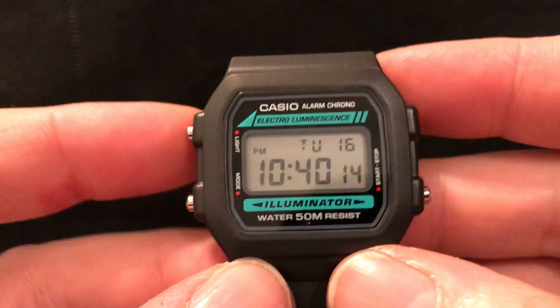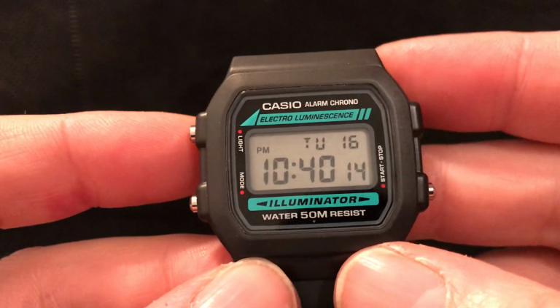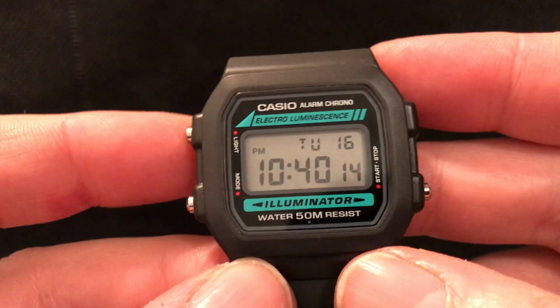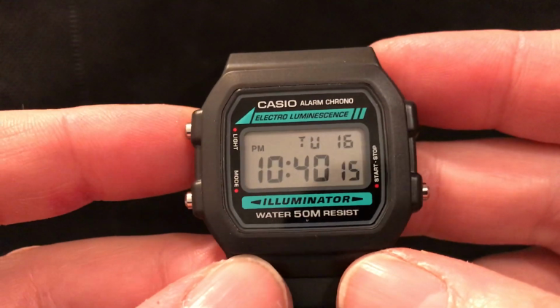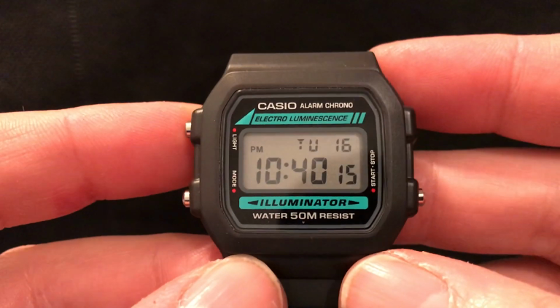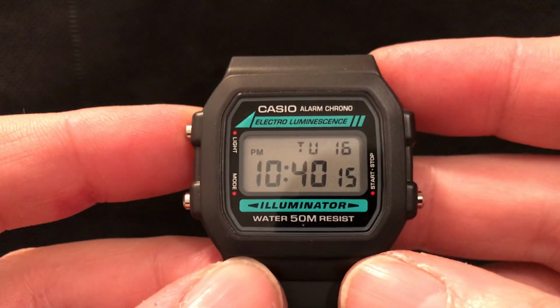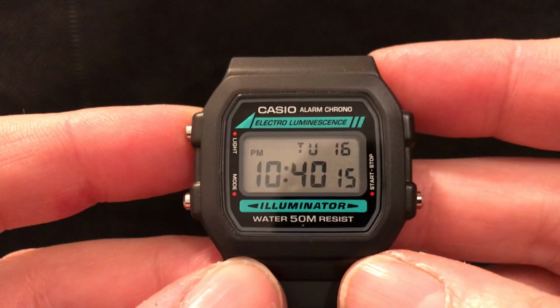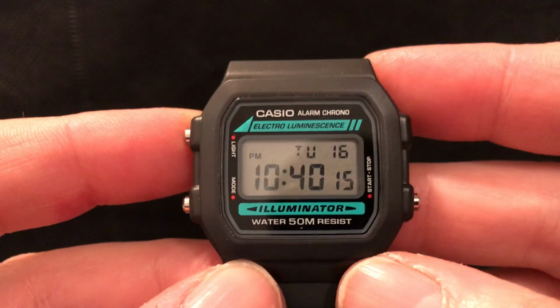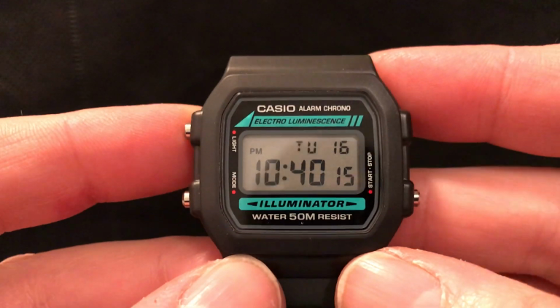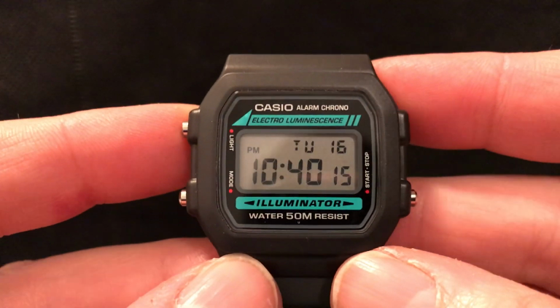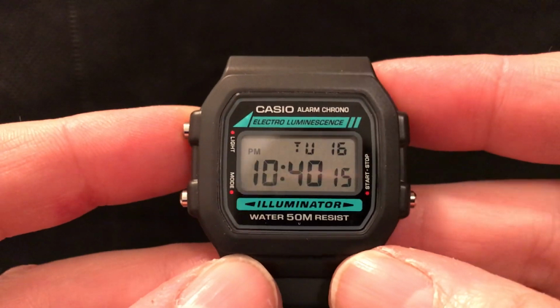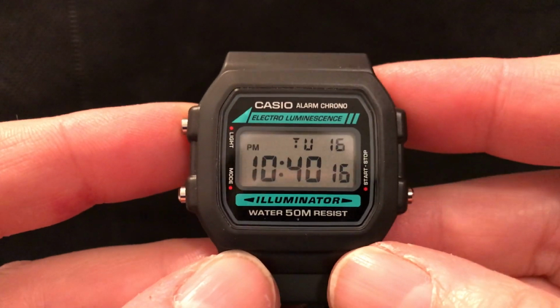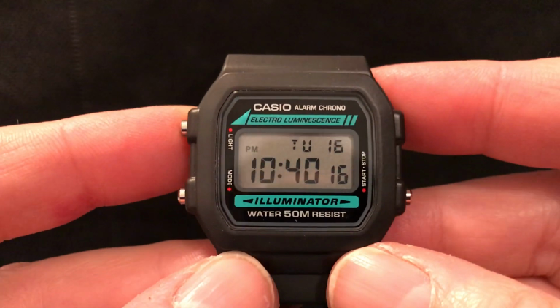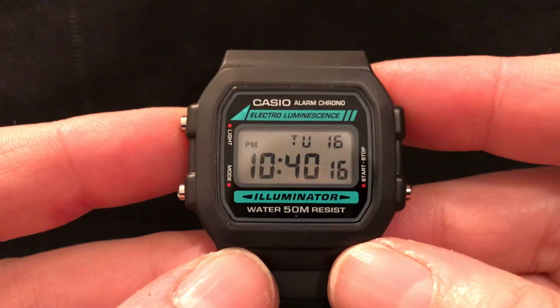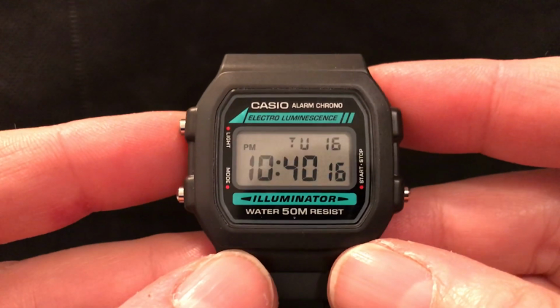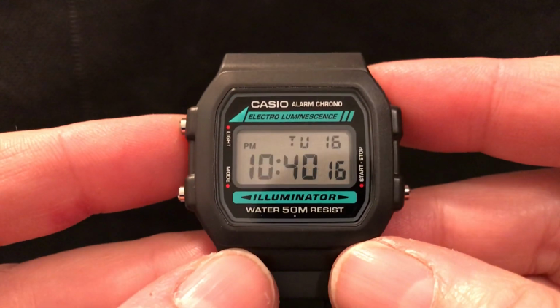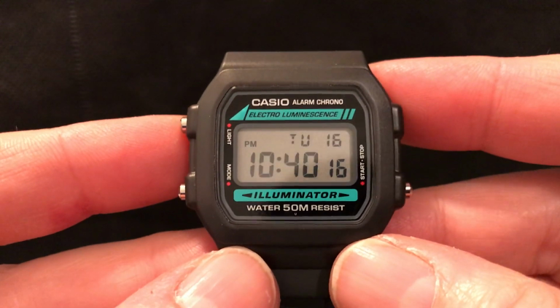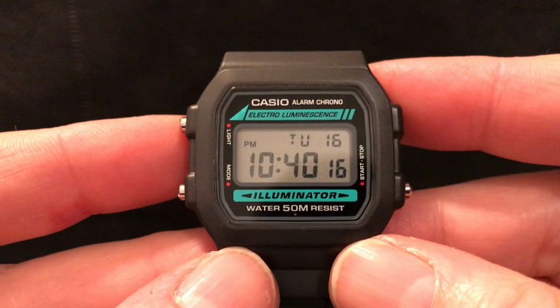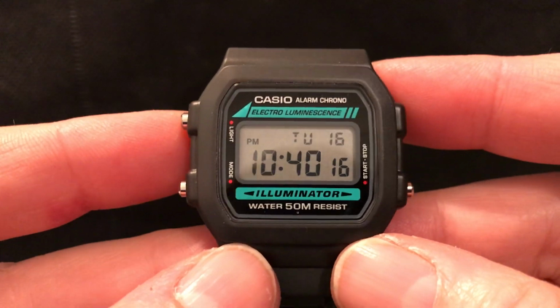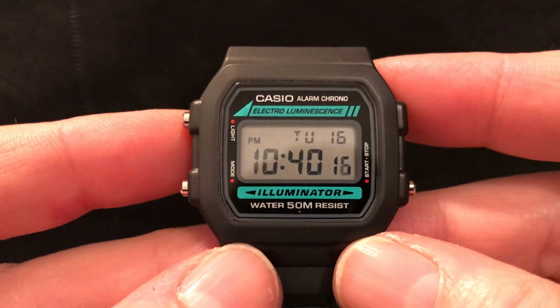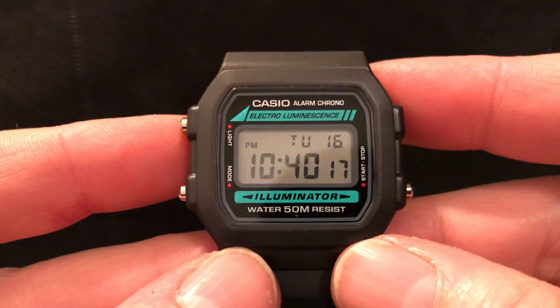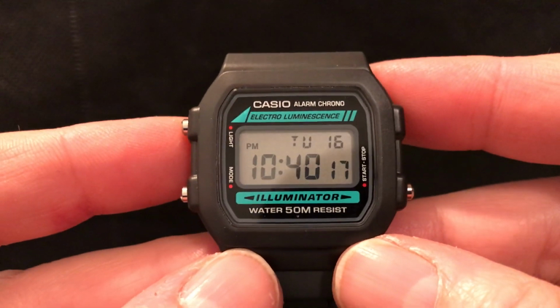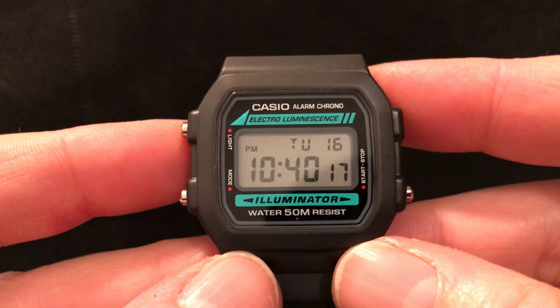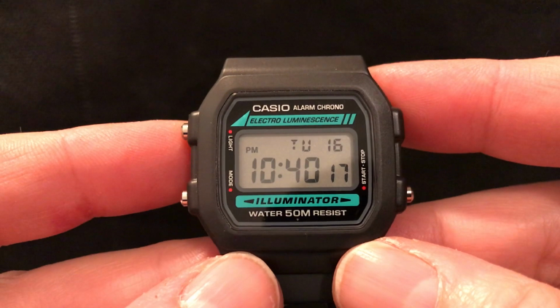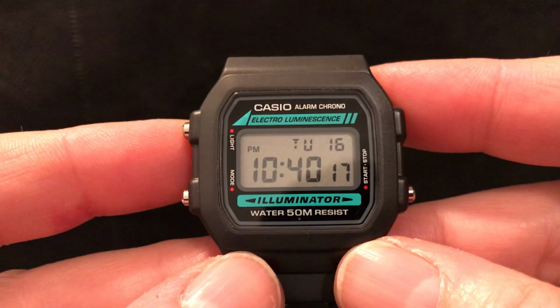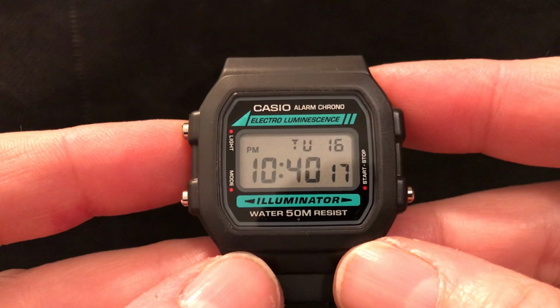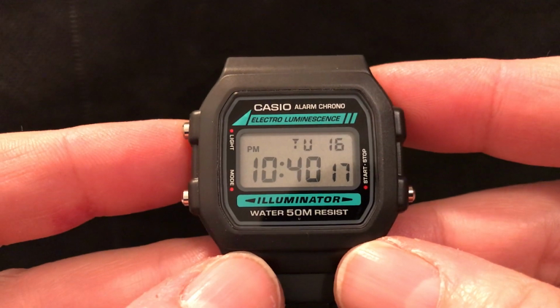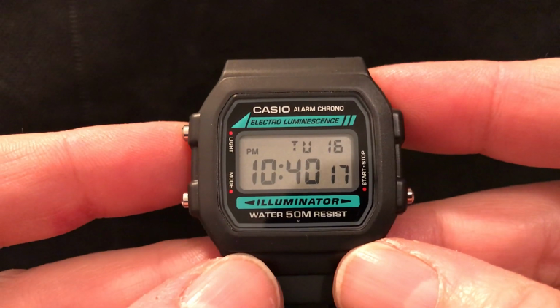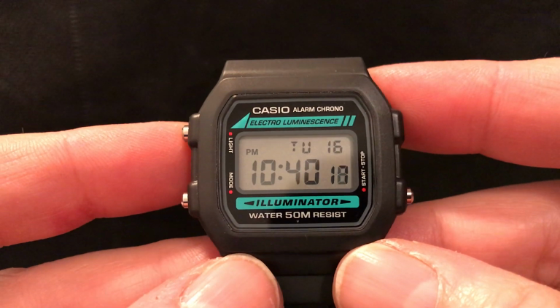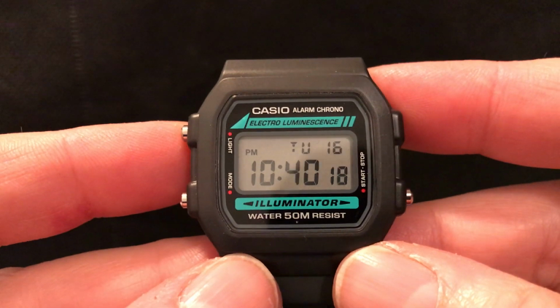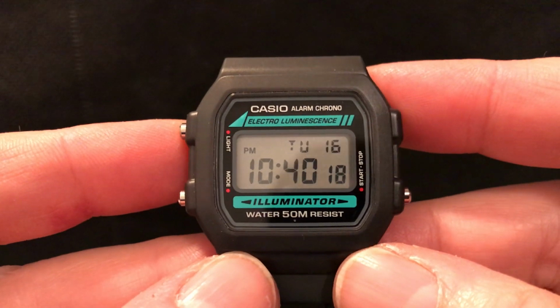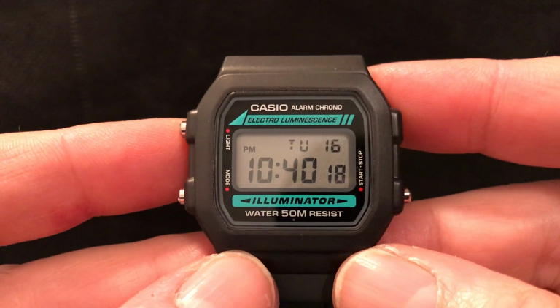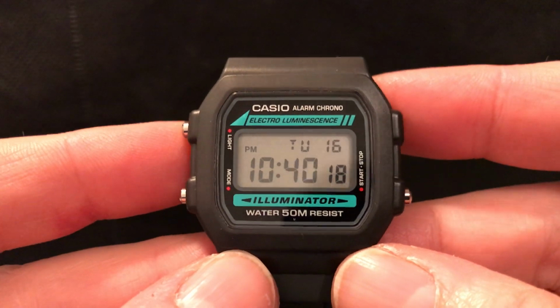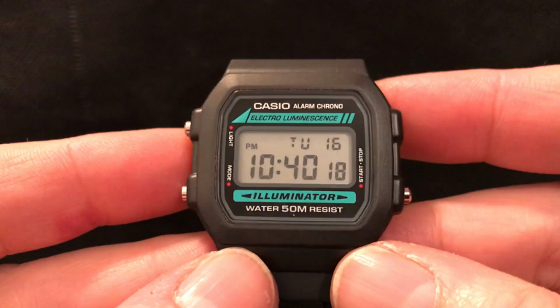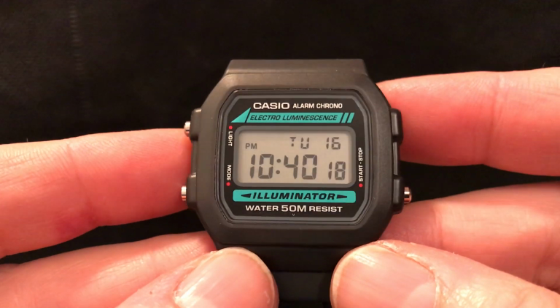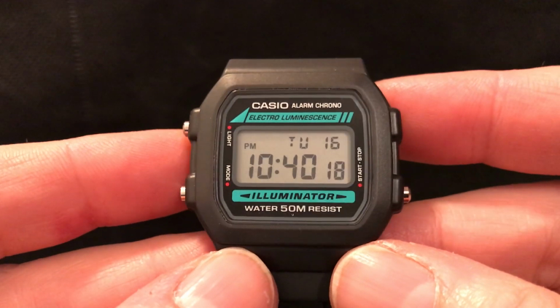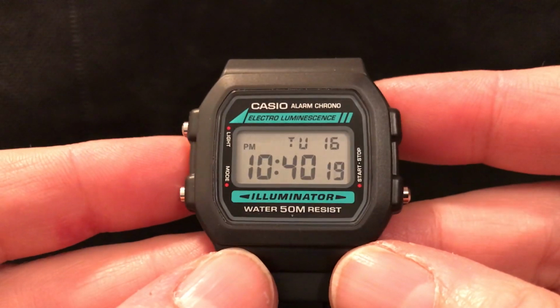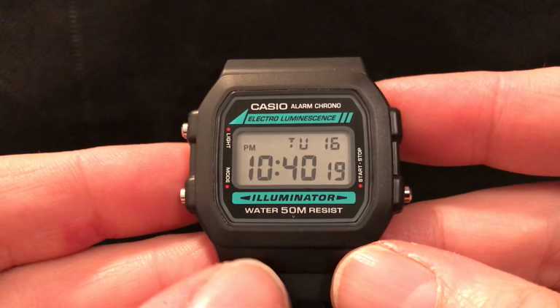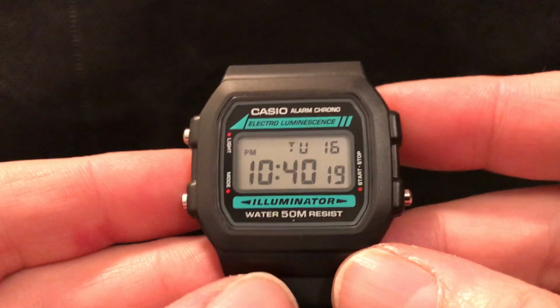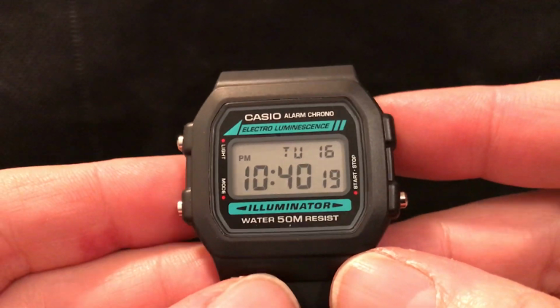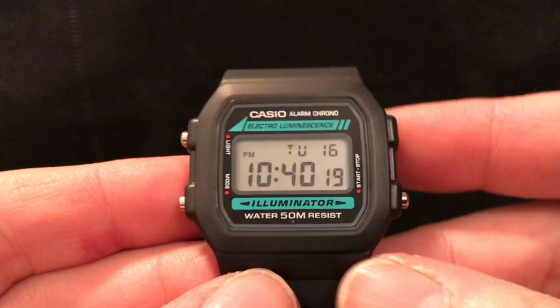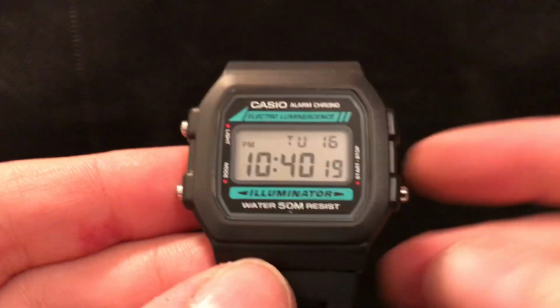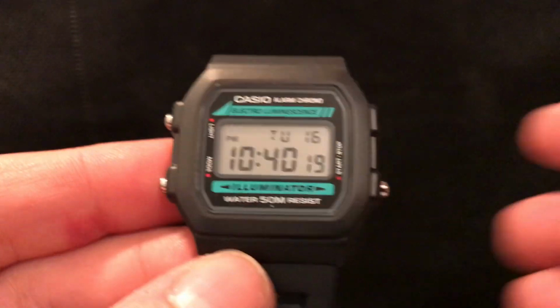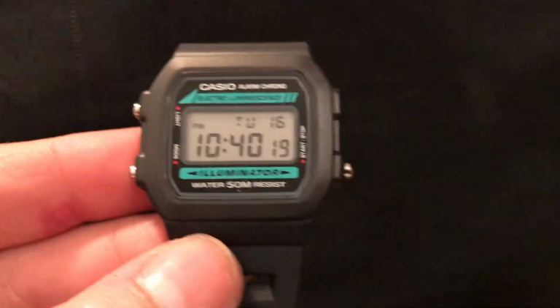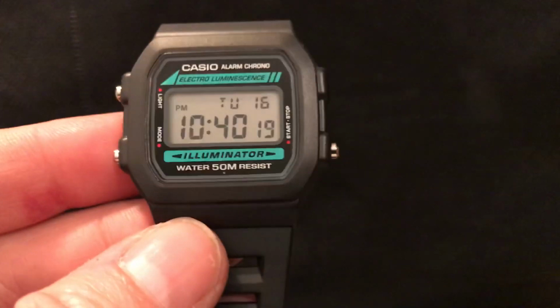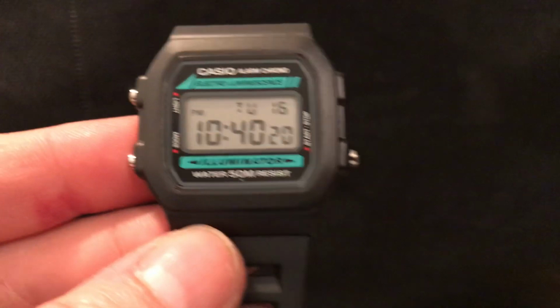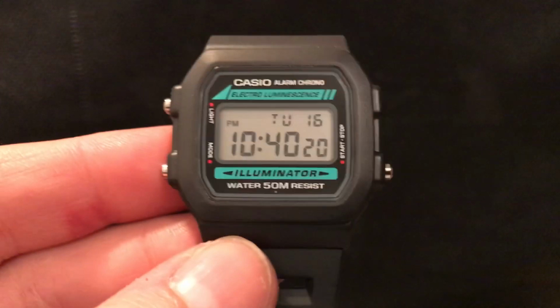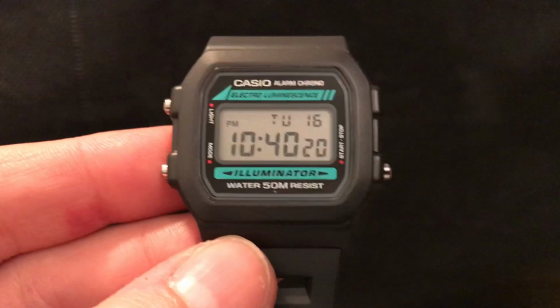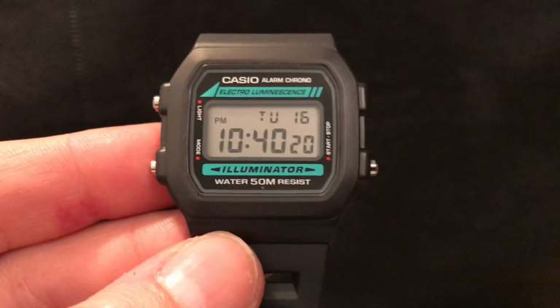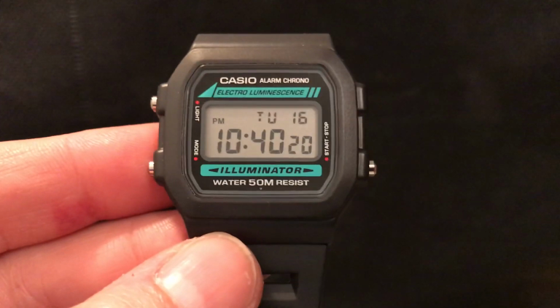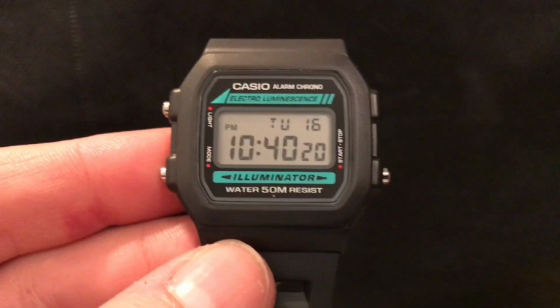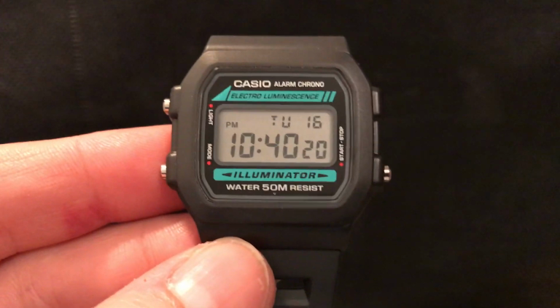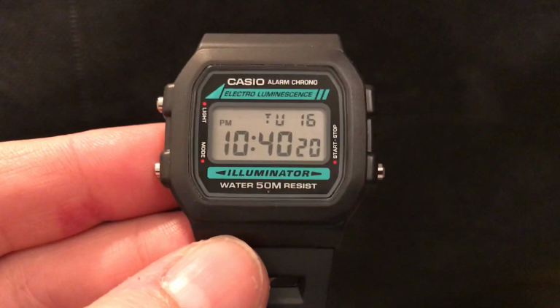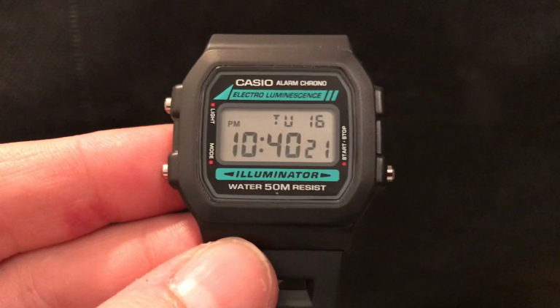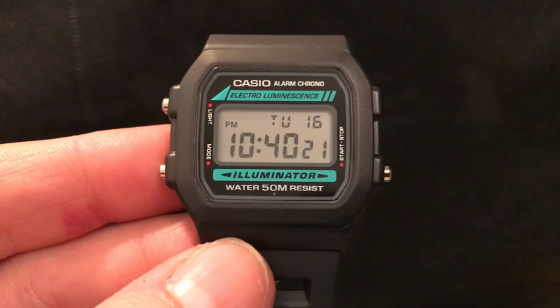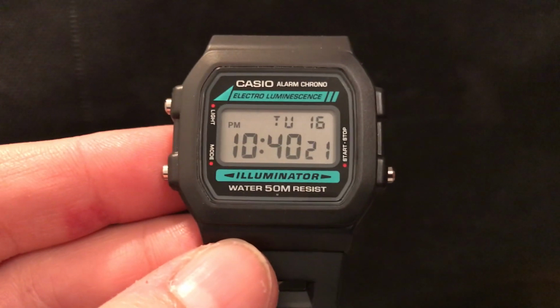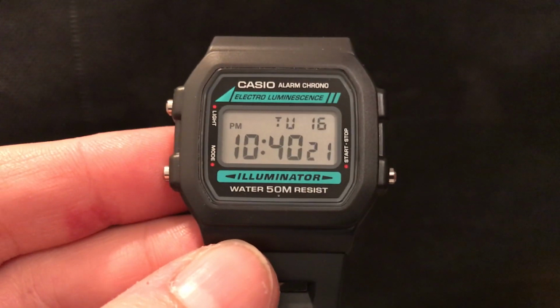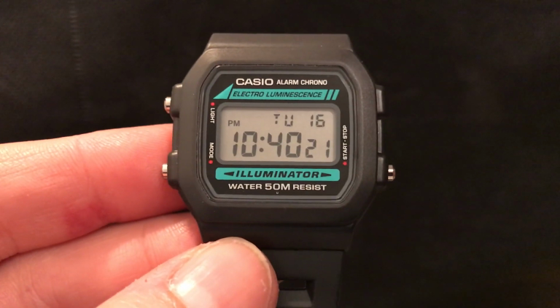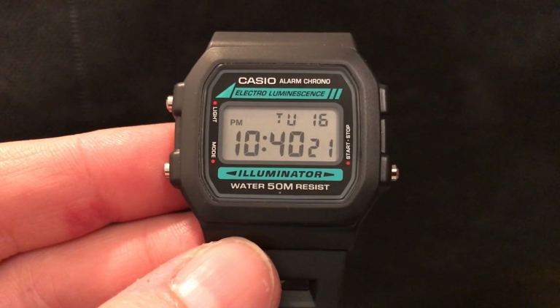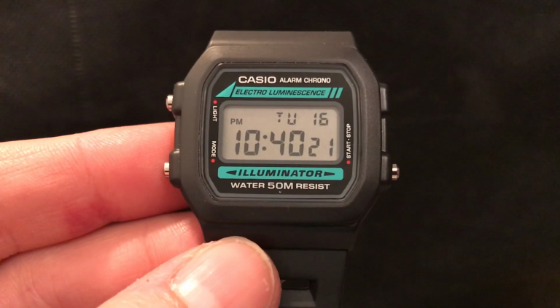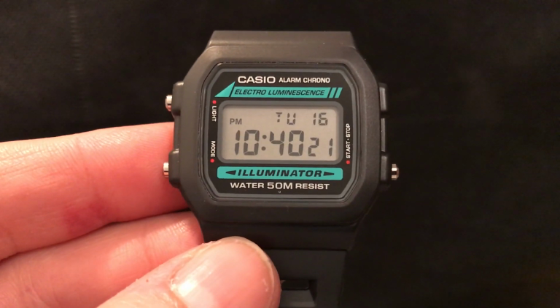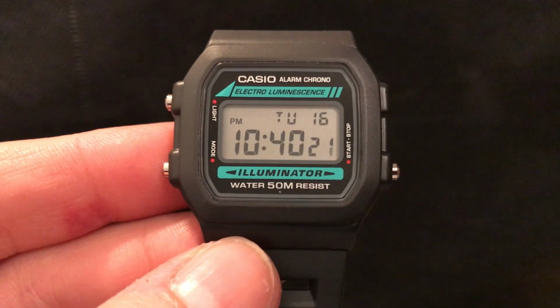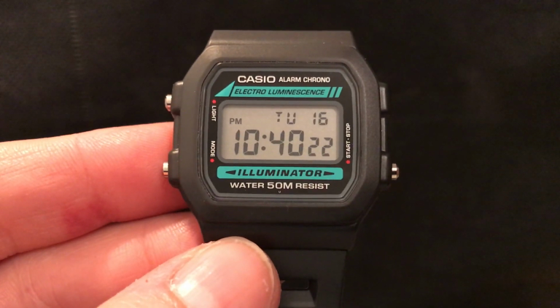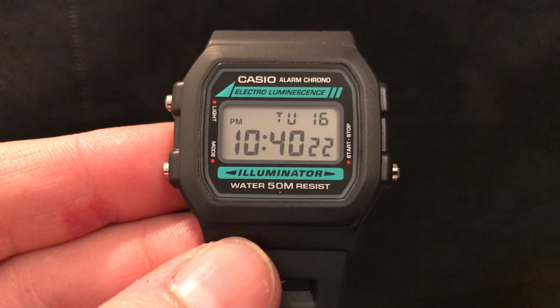So that's it — the Casio W86. Thank you very much for watching. I hope you've enjoyed this. Cheerio.